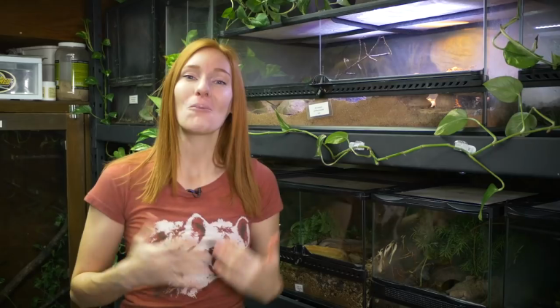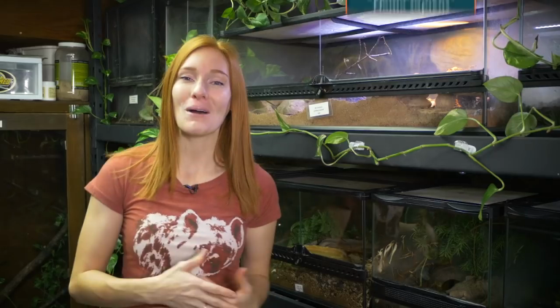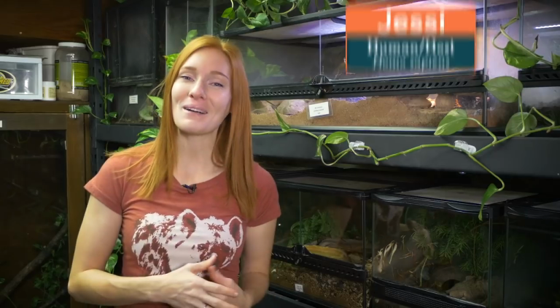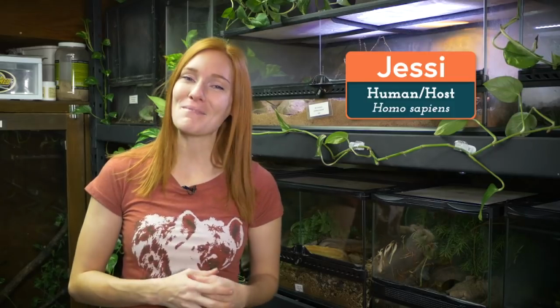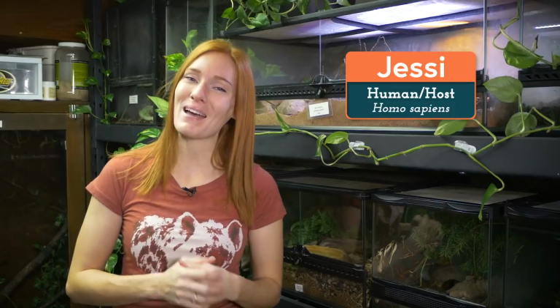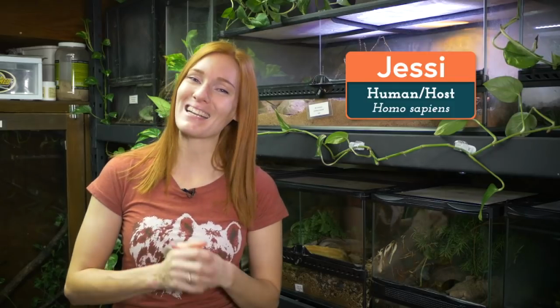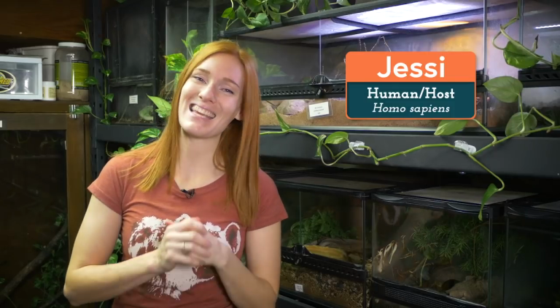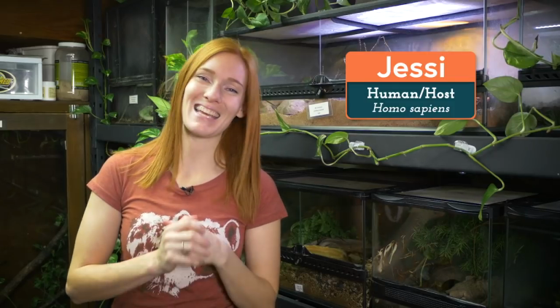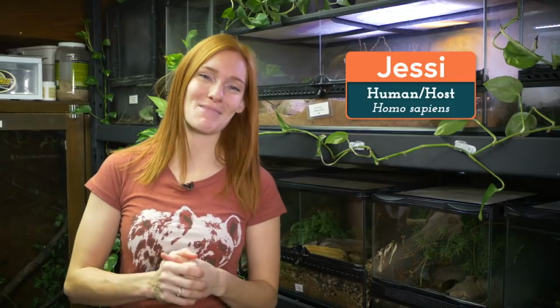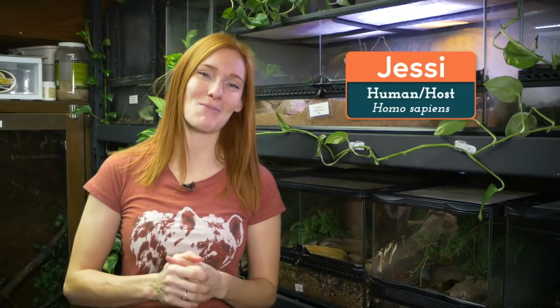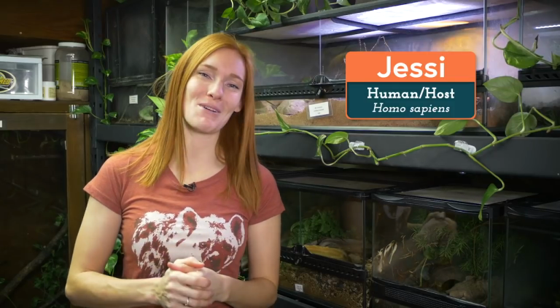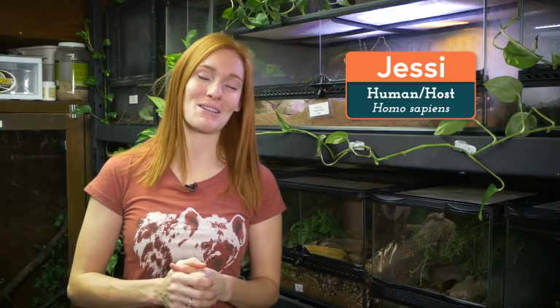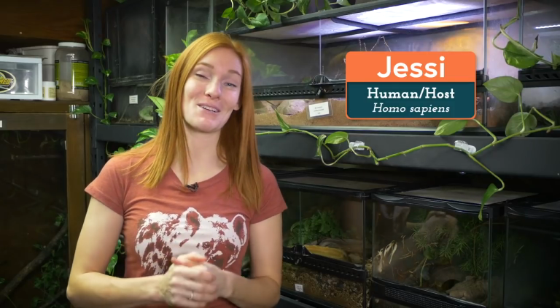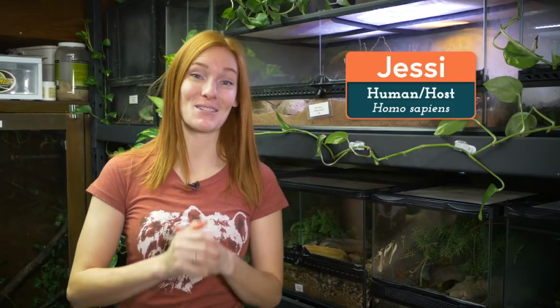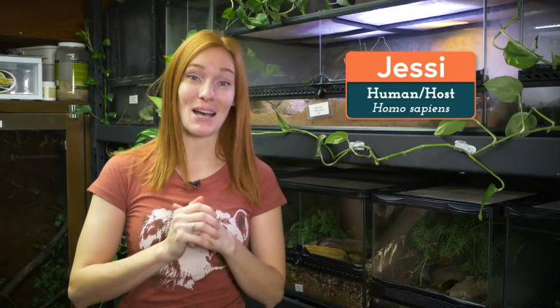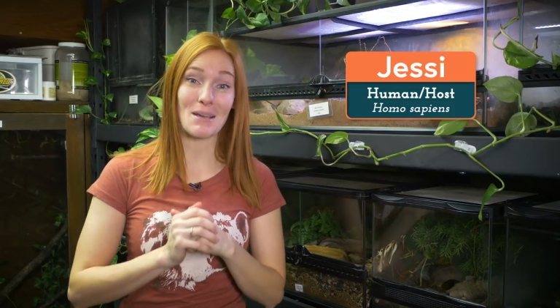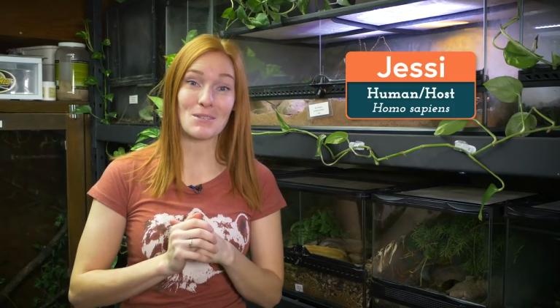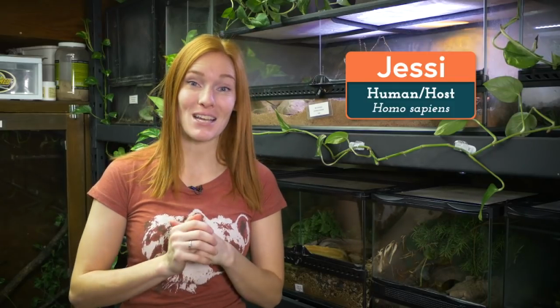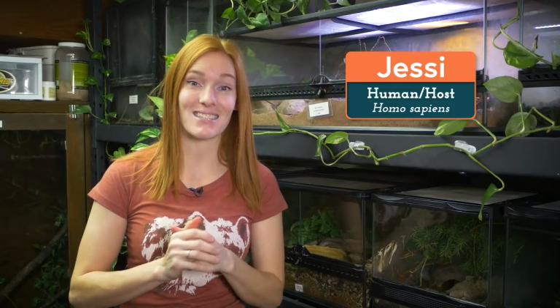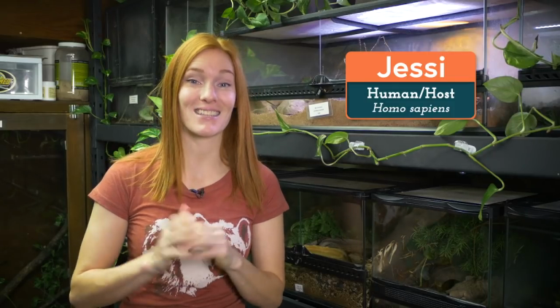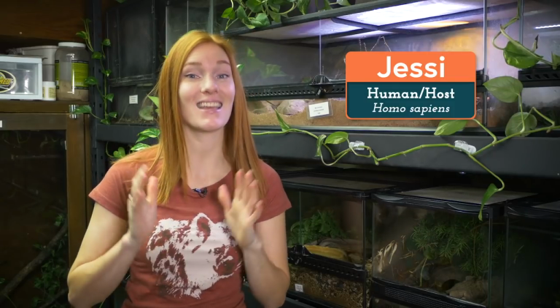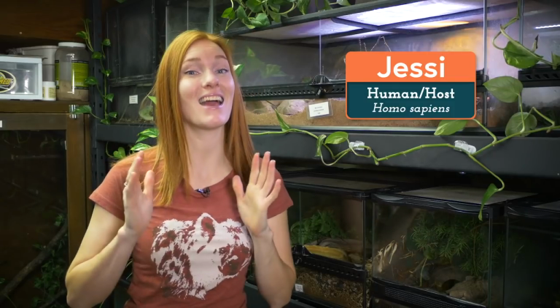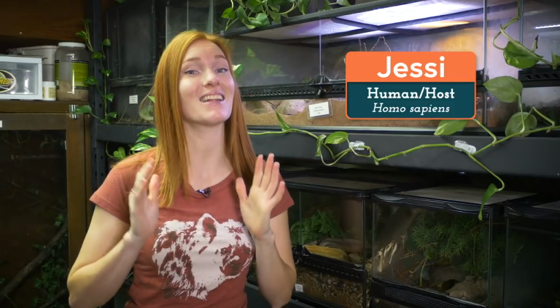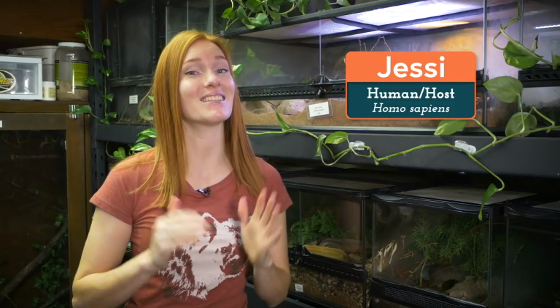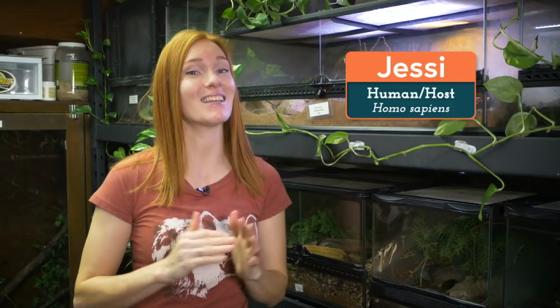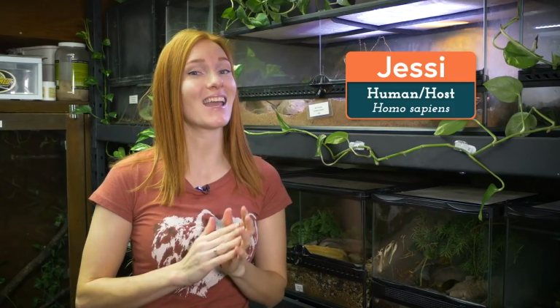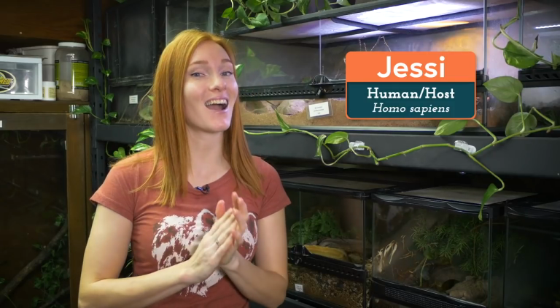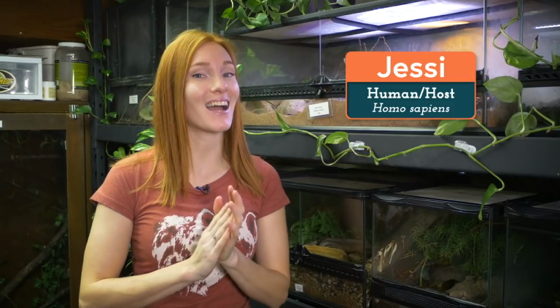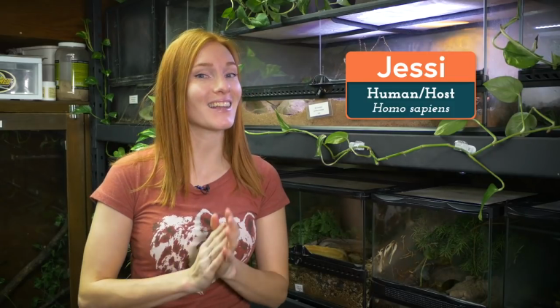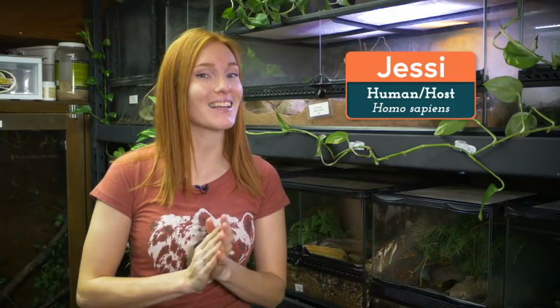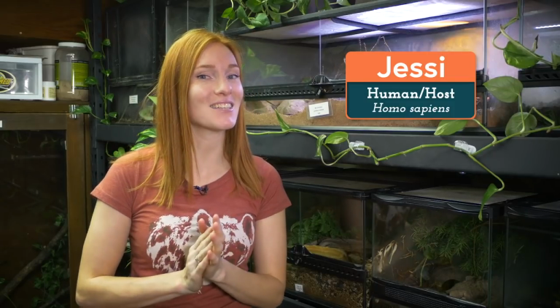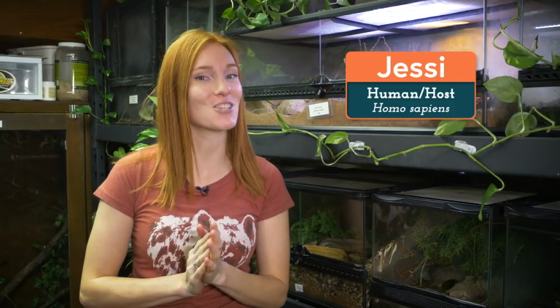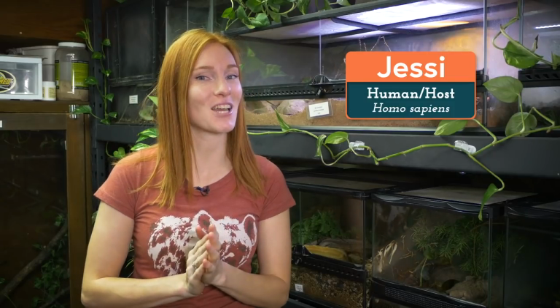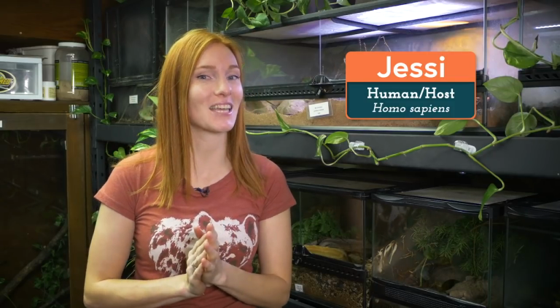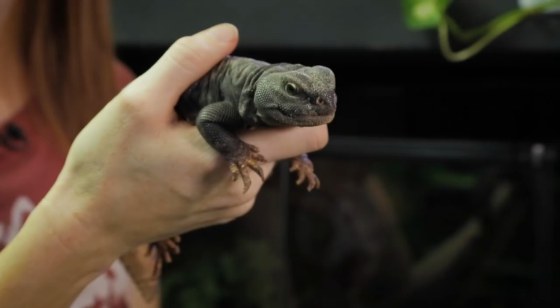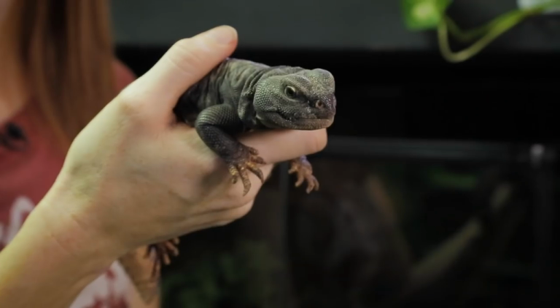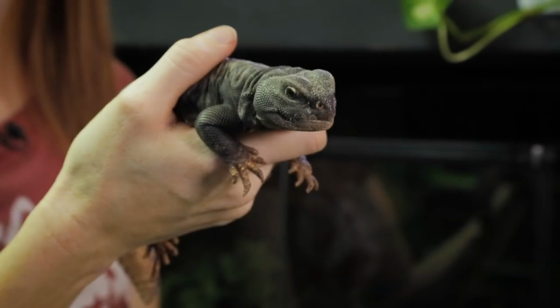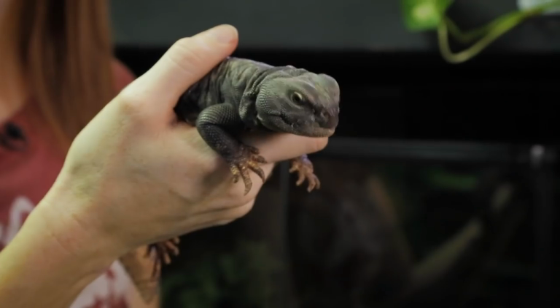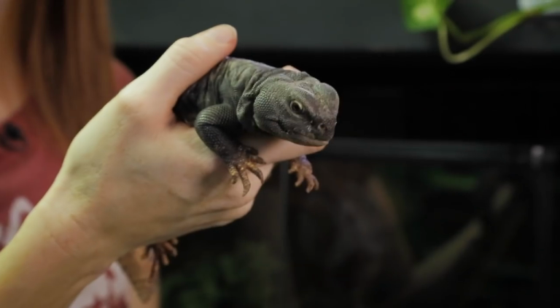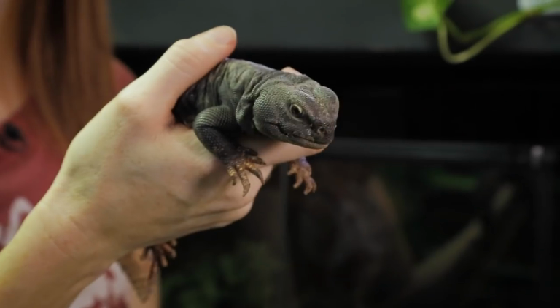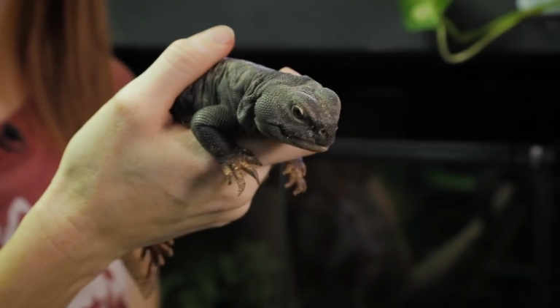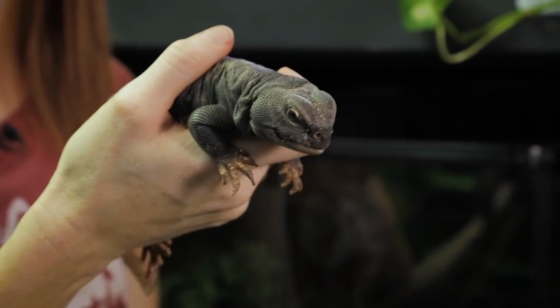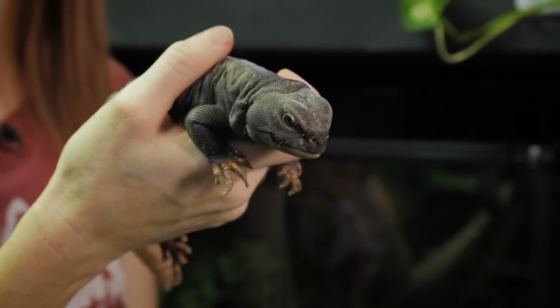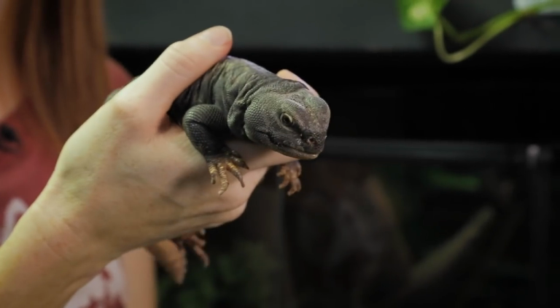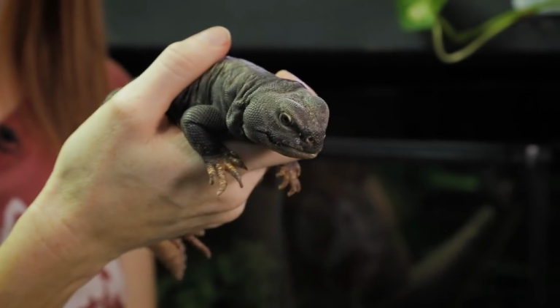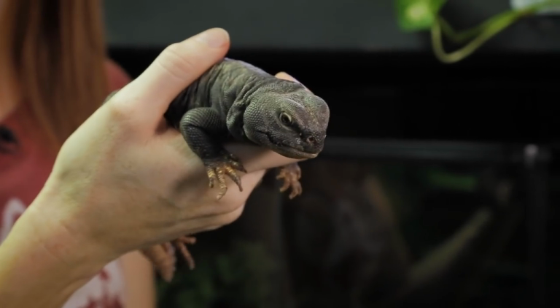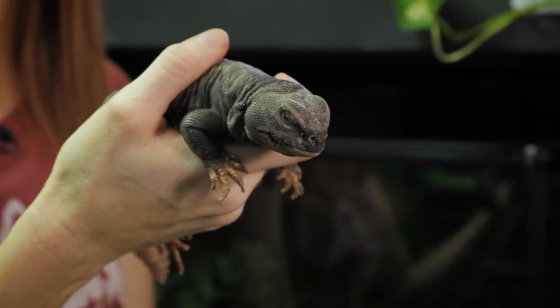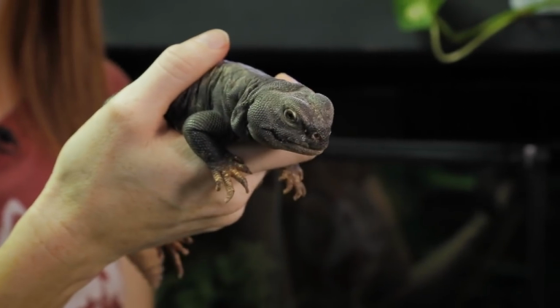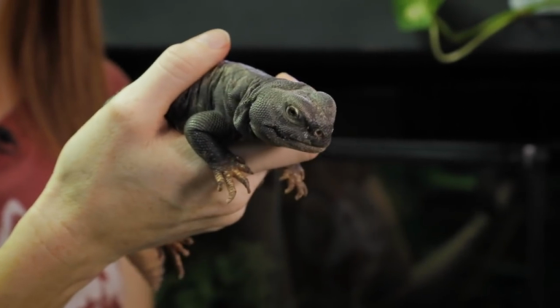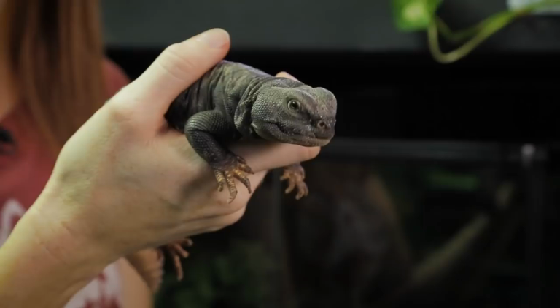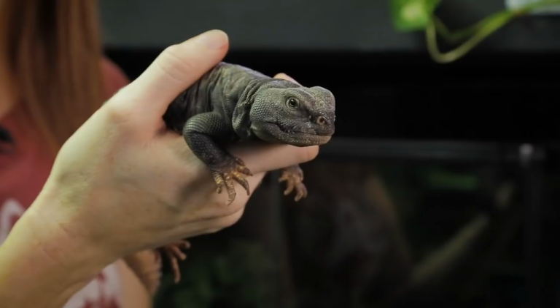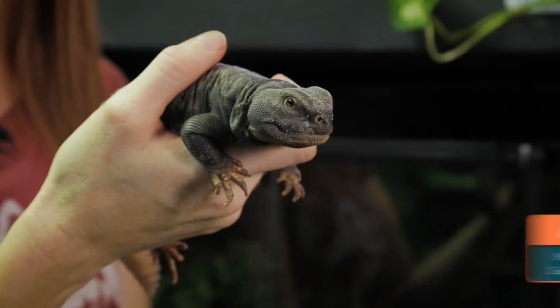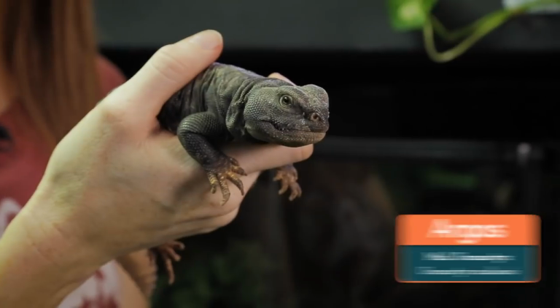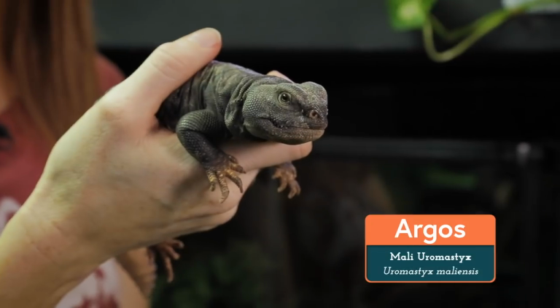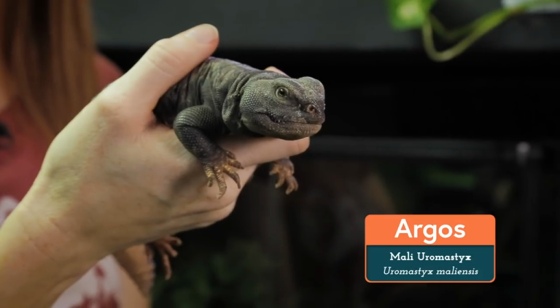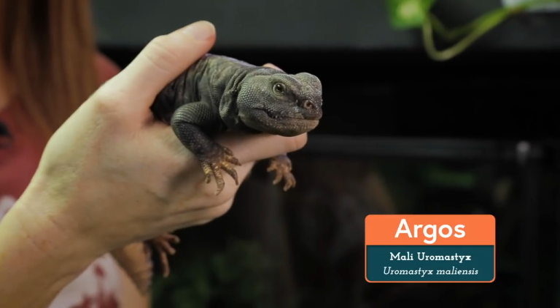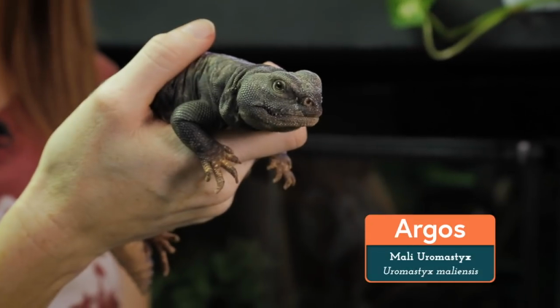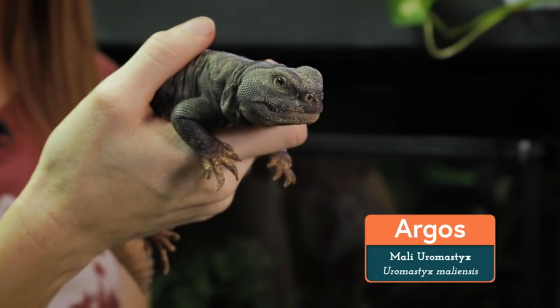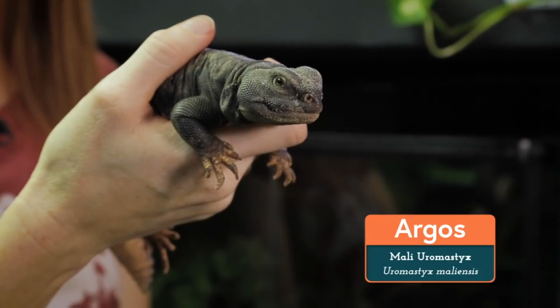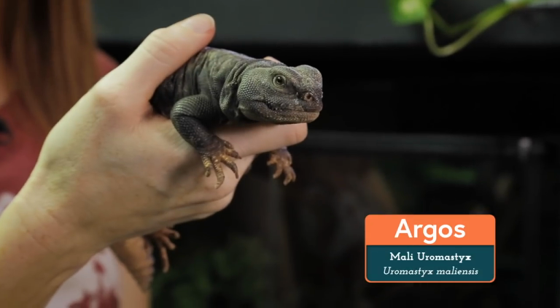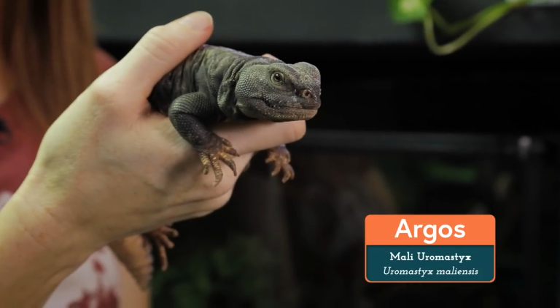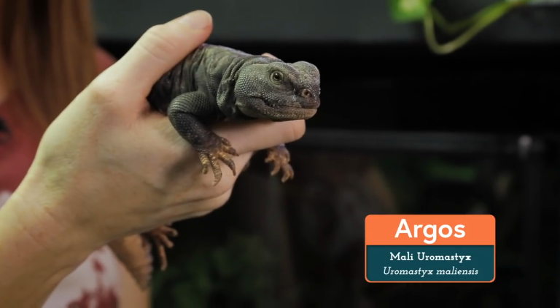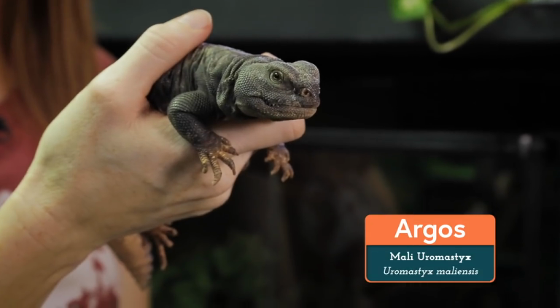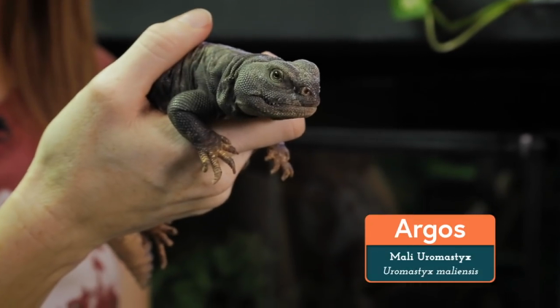Welcome back to Animal Wonders. I'm Jessi, and today I'd like to check in with one of our amazing animals, Argos the Uromastyx.